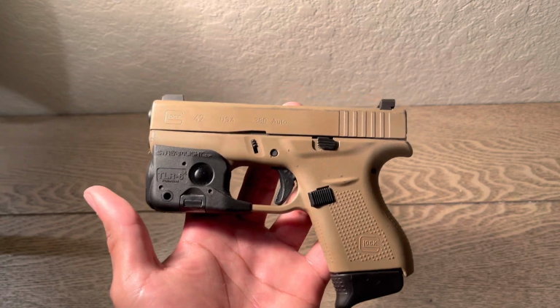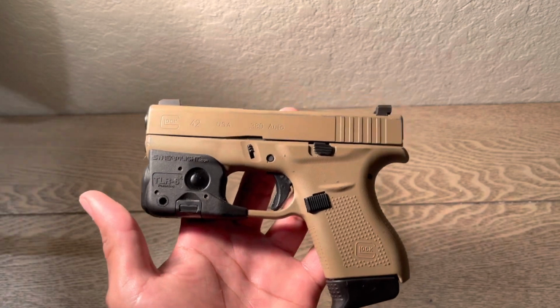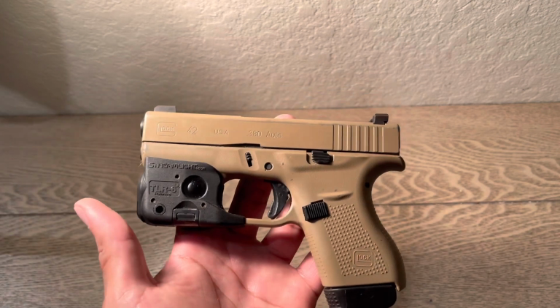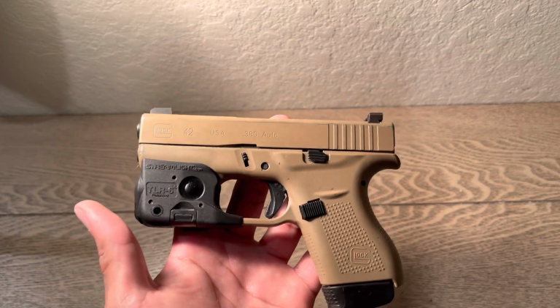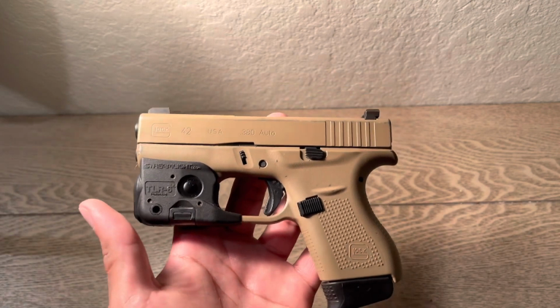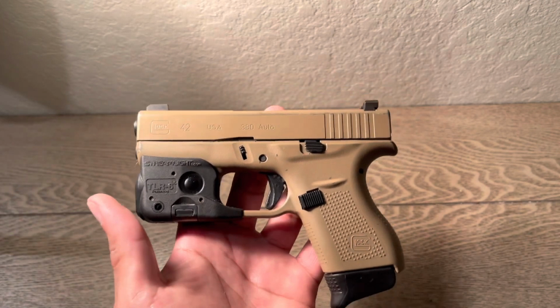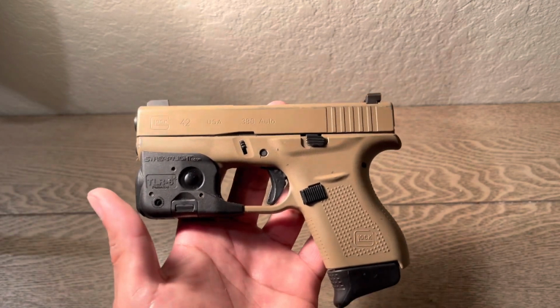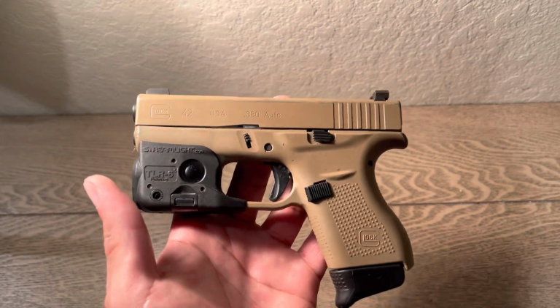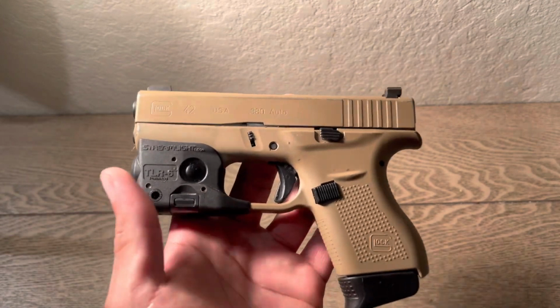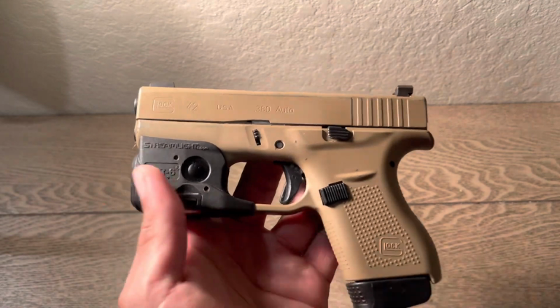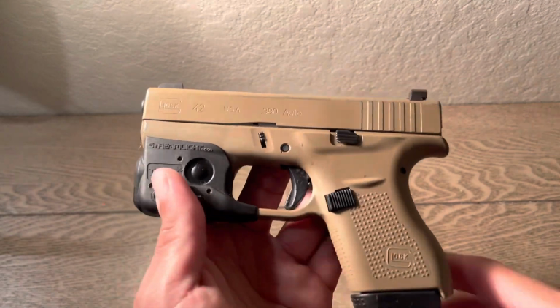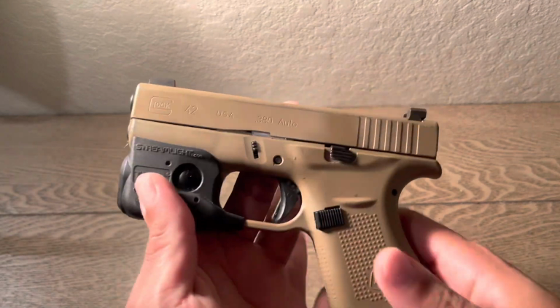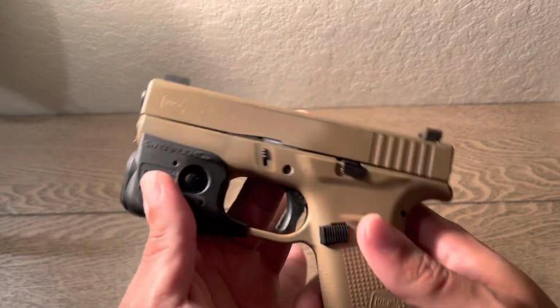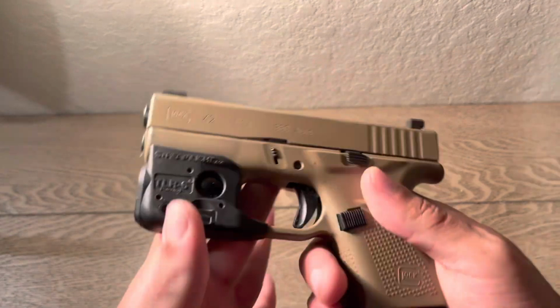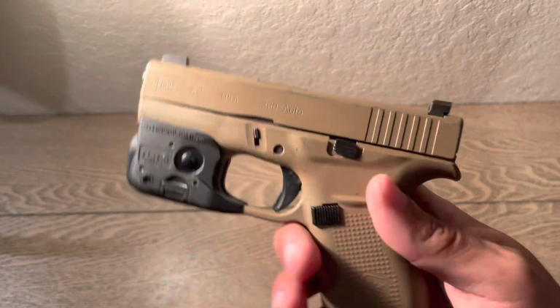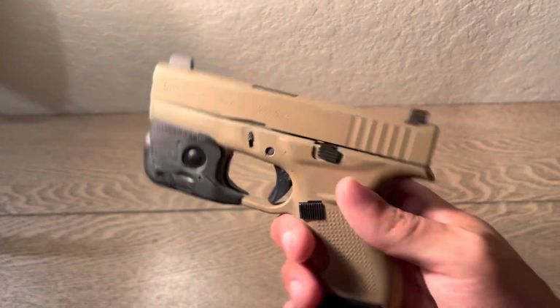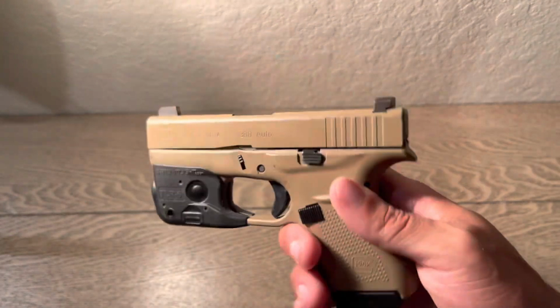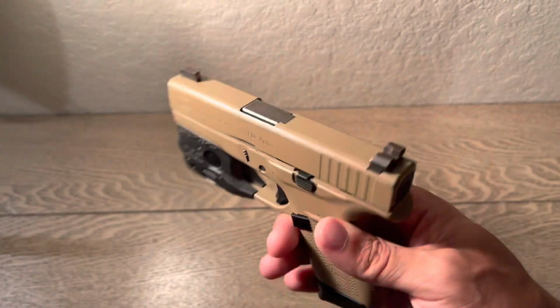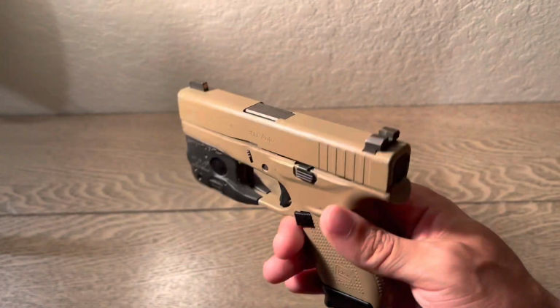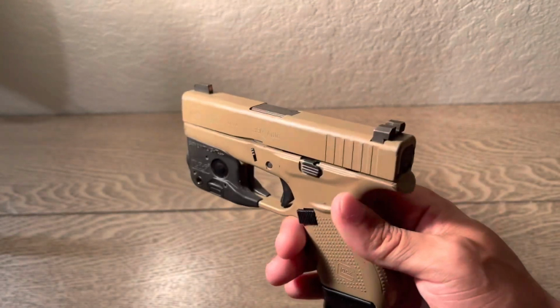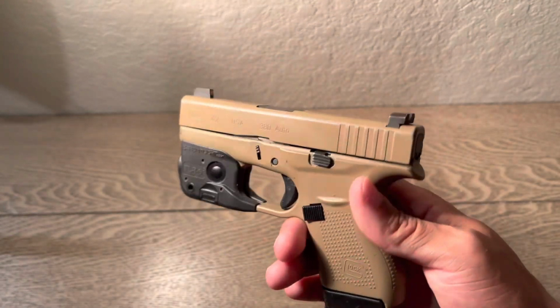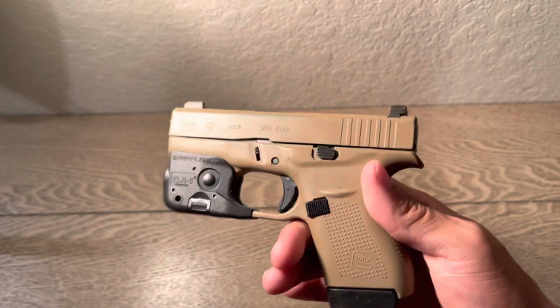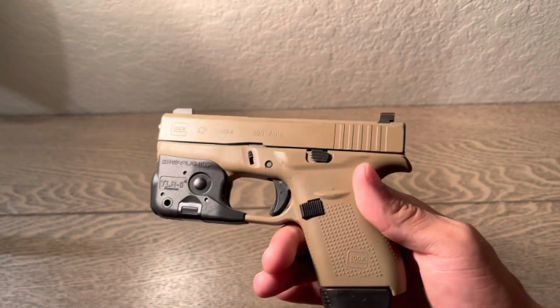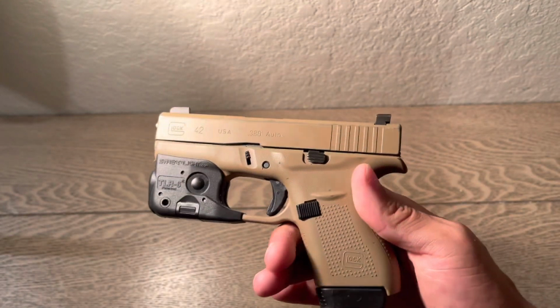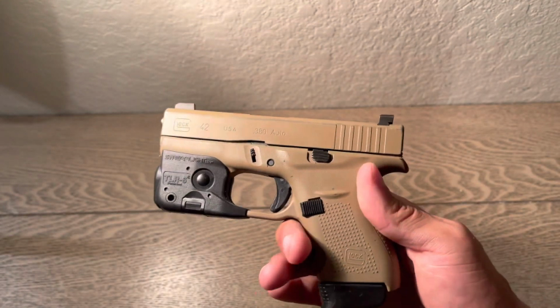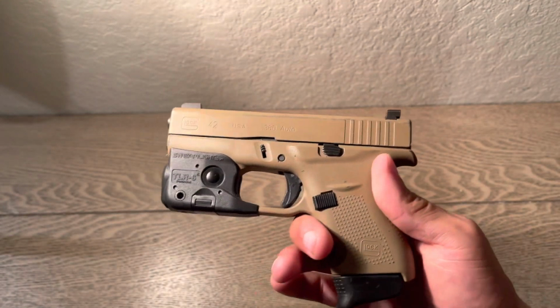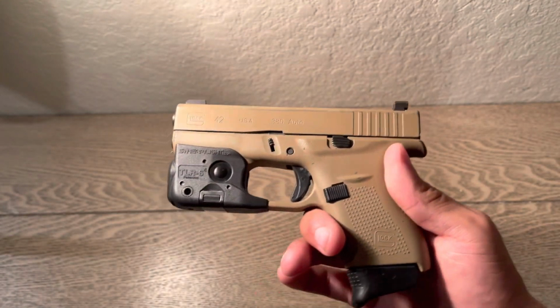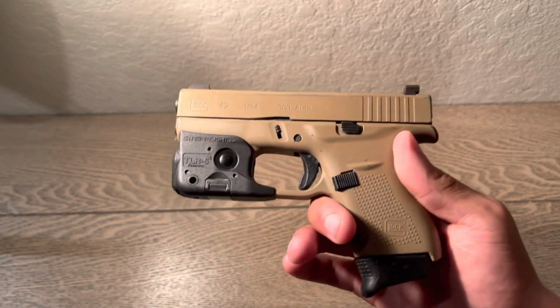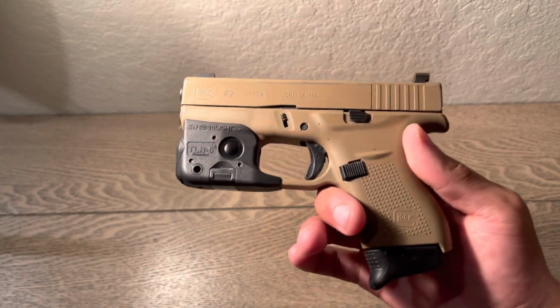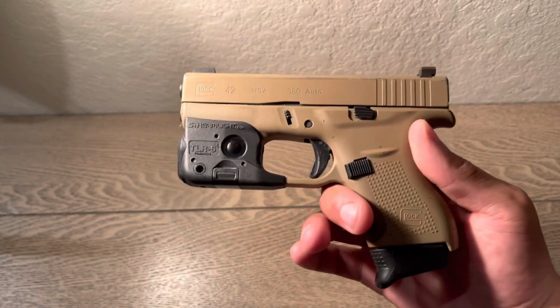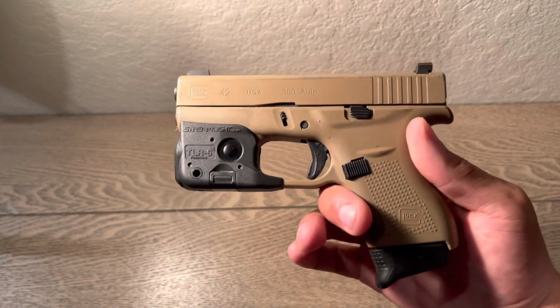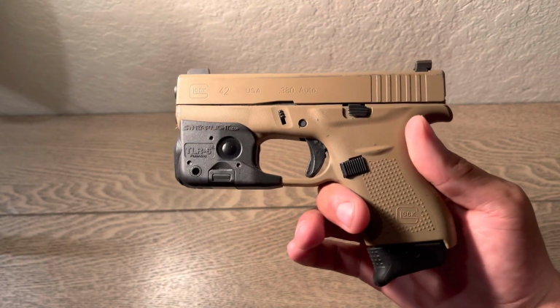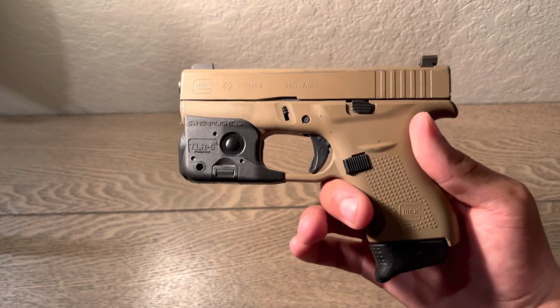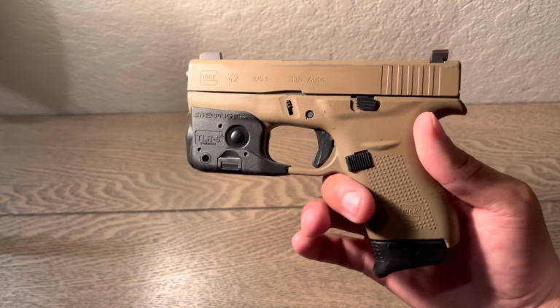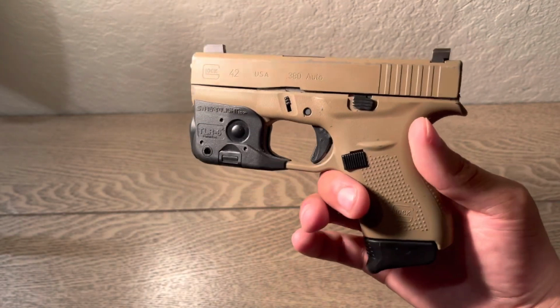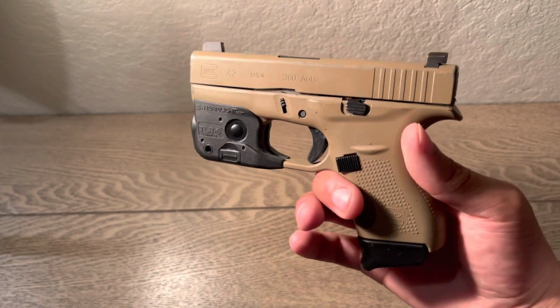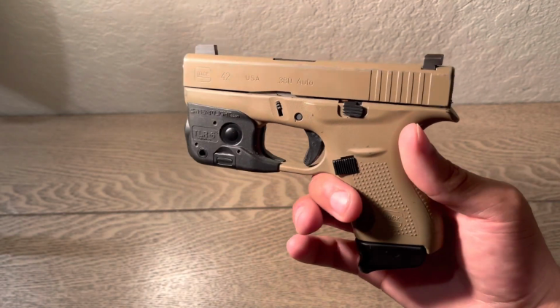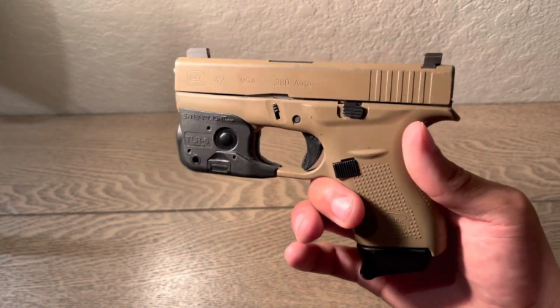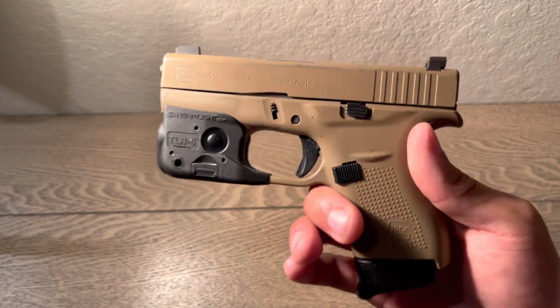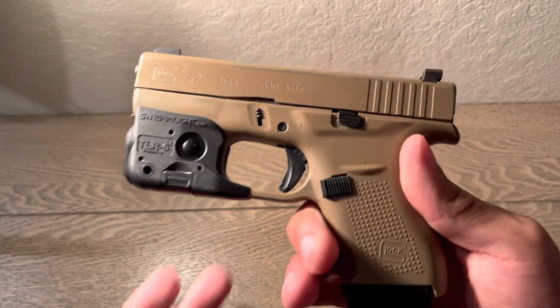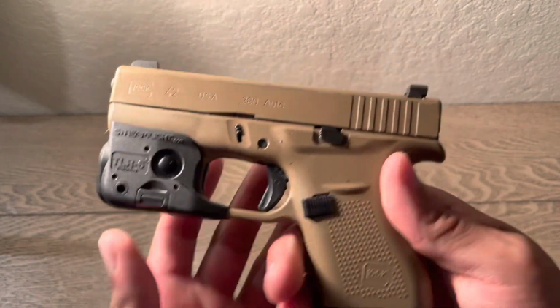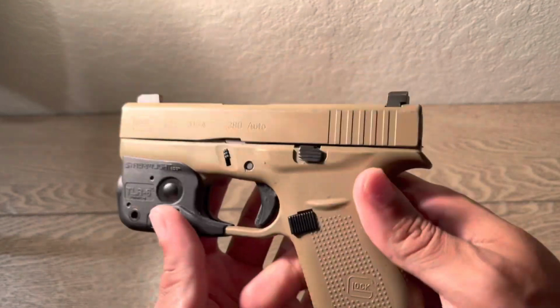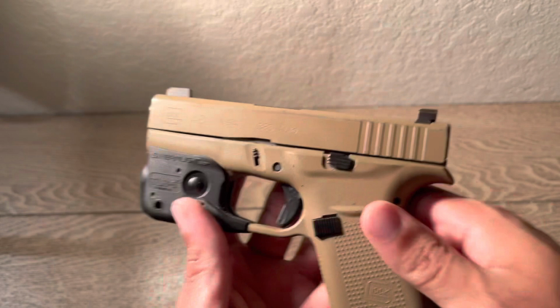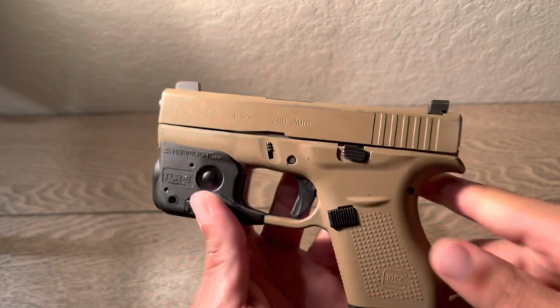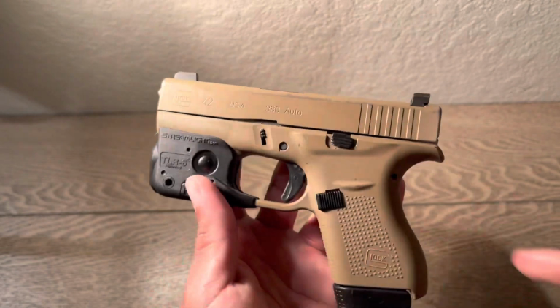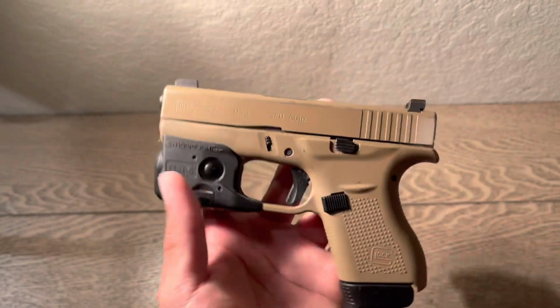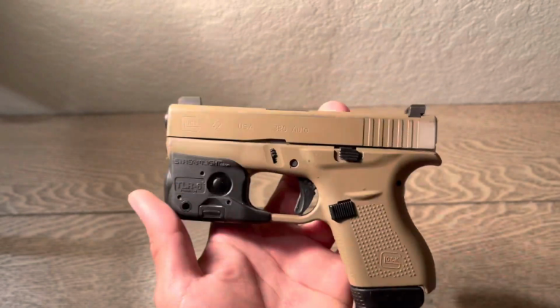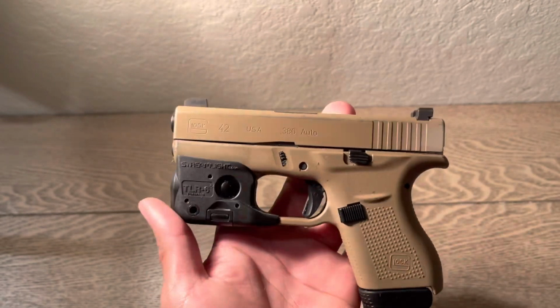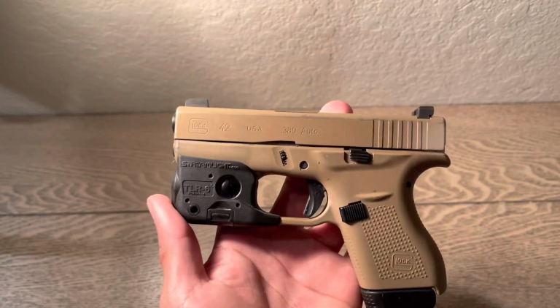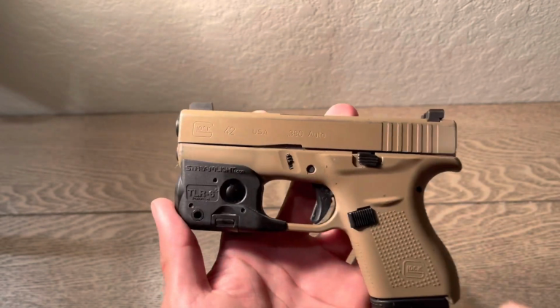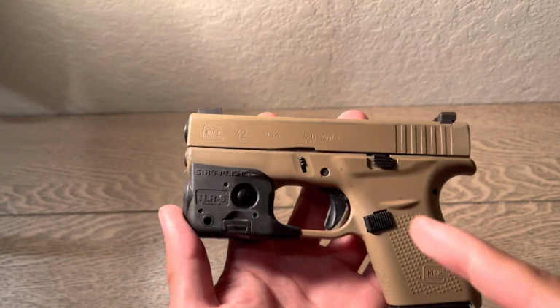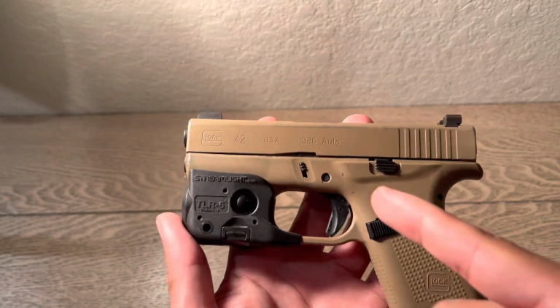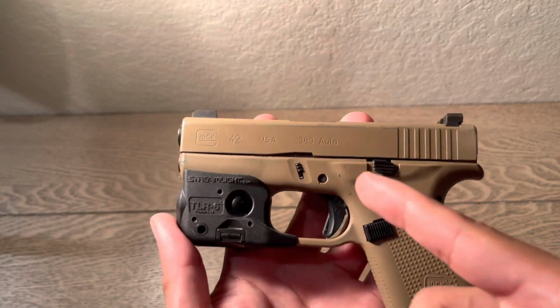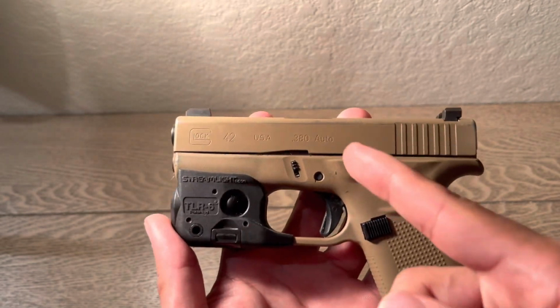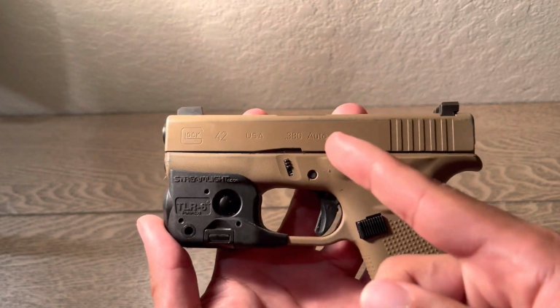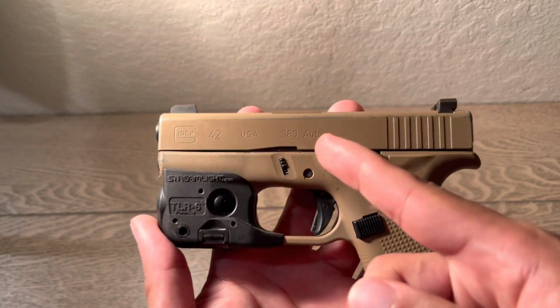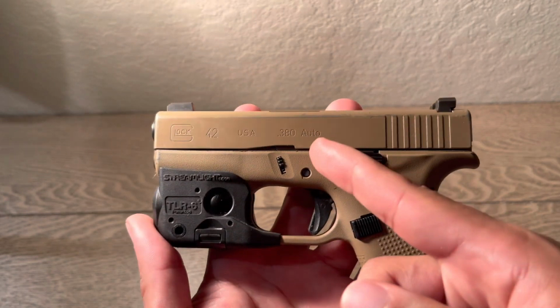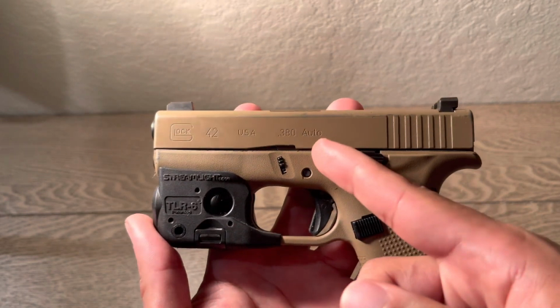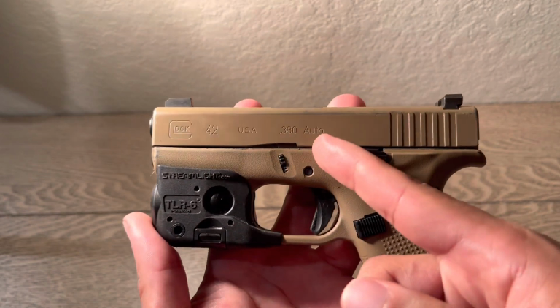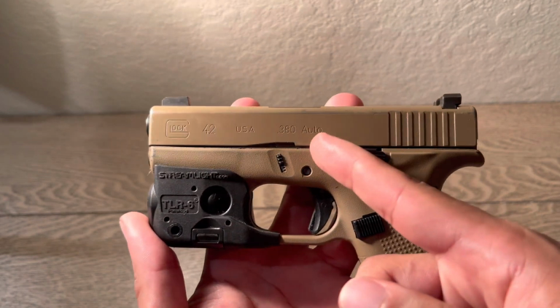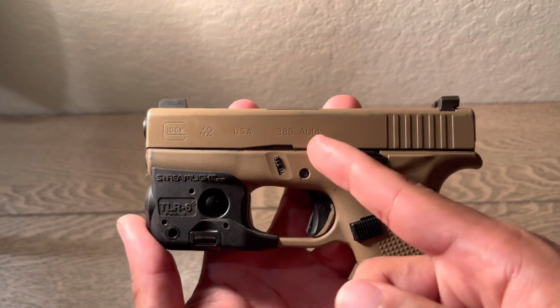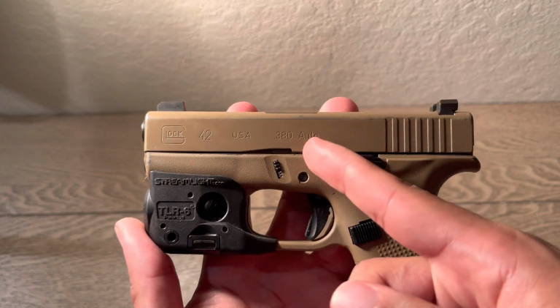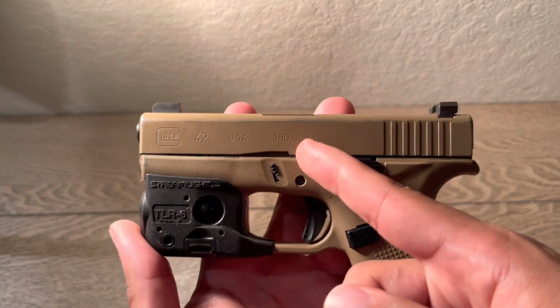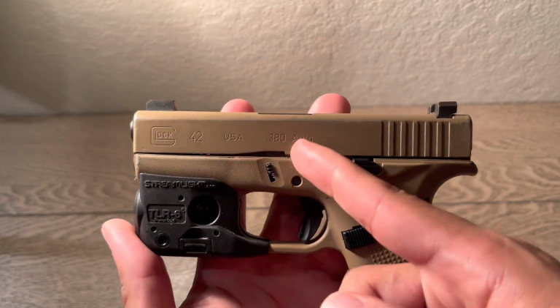What's up y'all, this is Glock Twins and today I'm going to be doing a review on the Glock 42. As you can see, this is a 380.